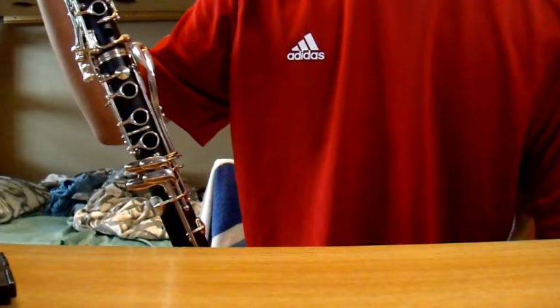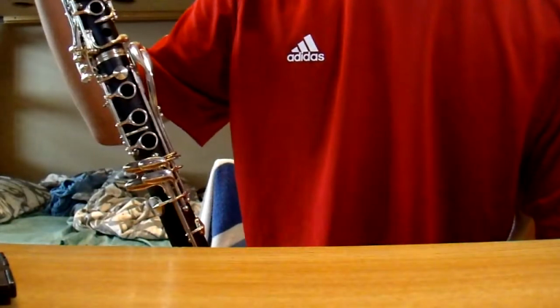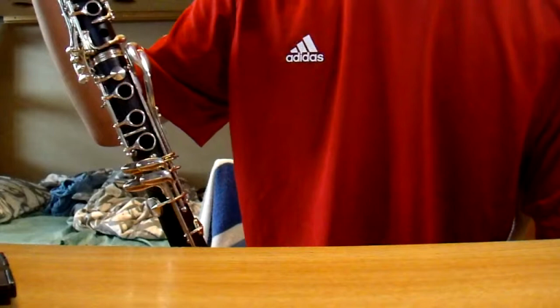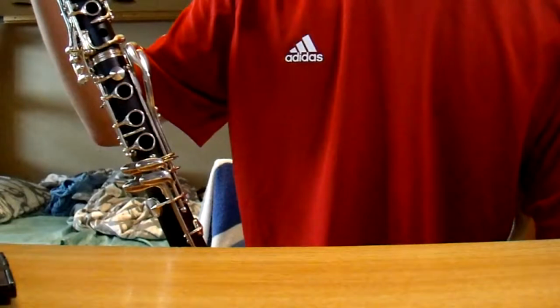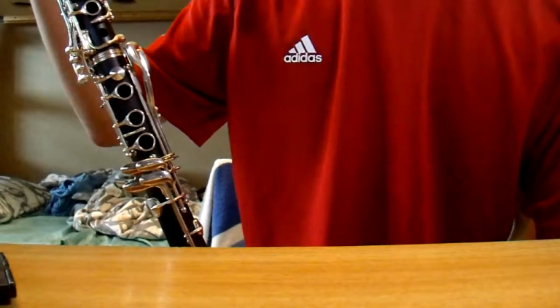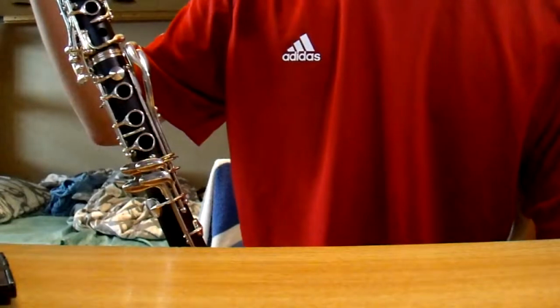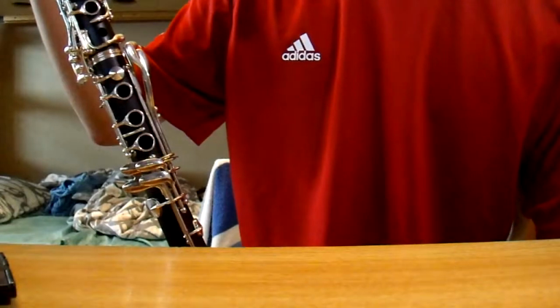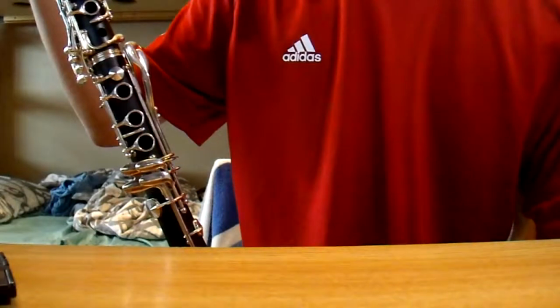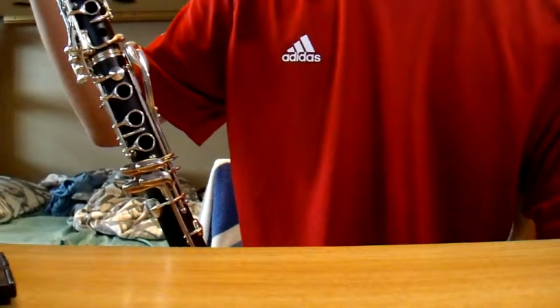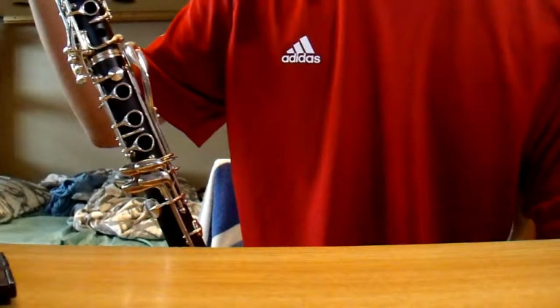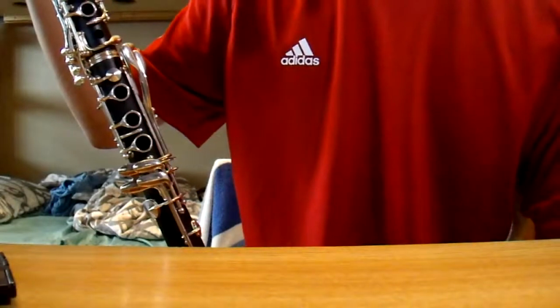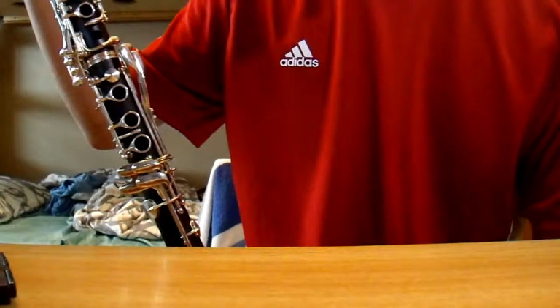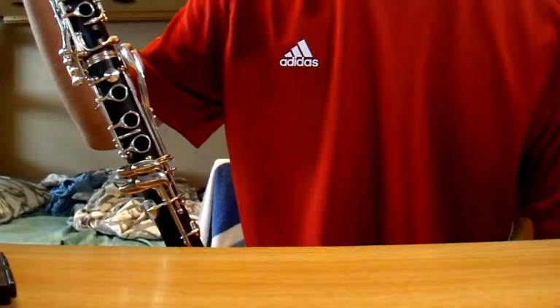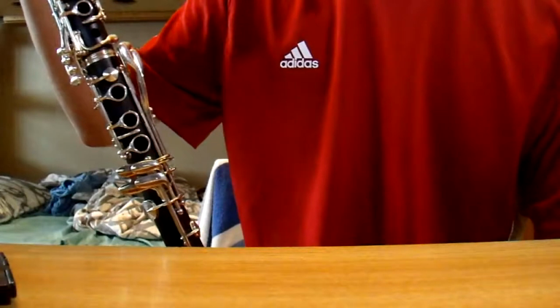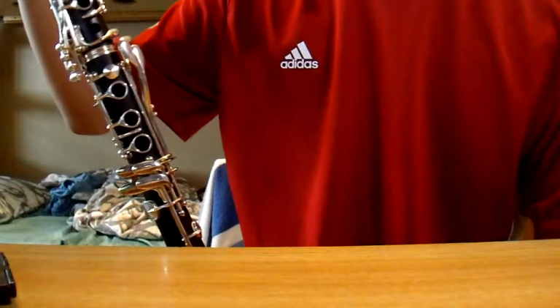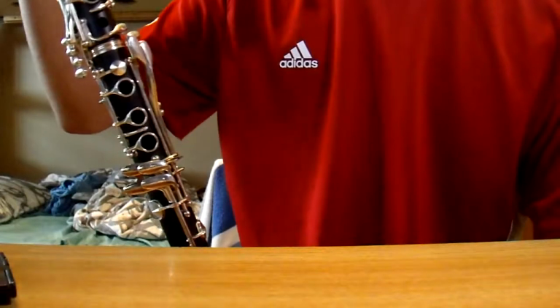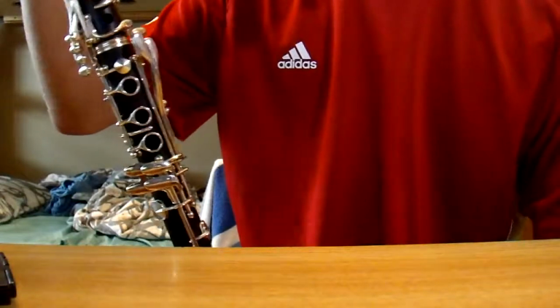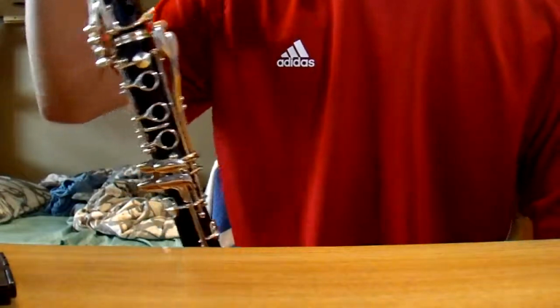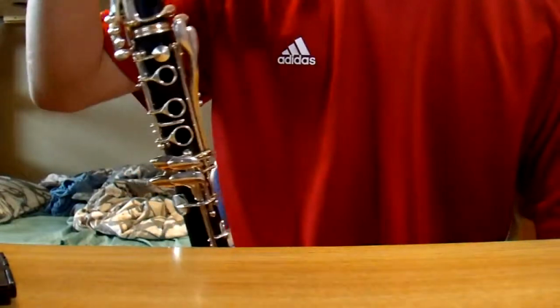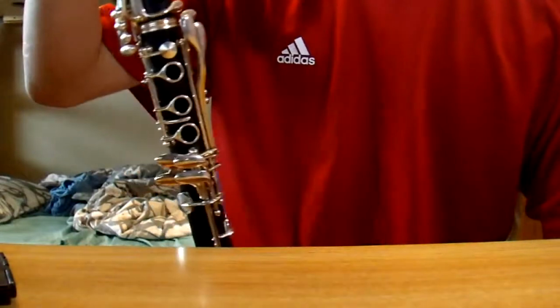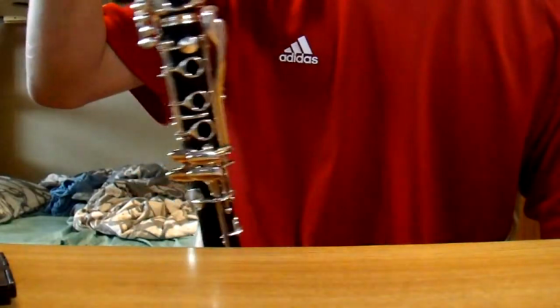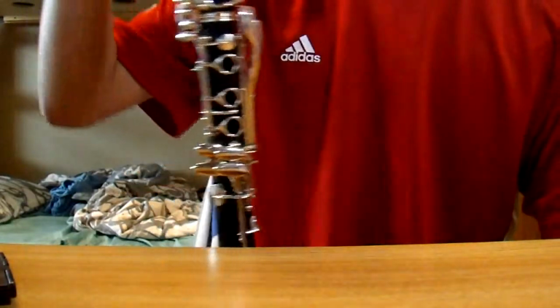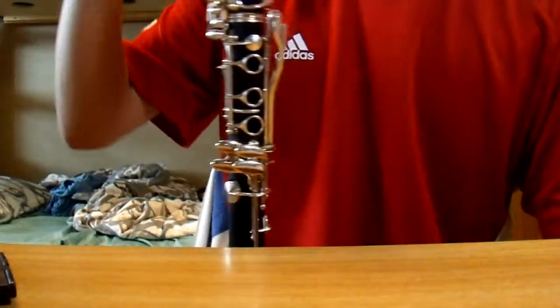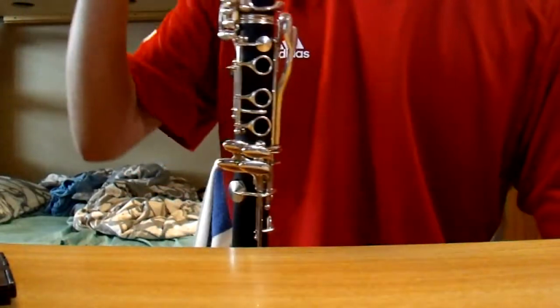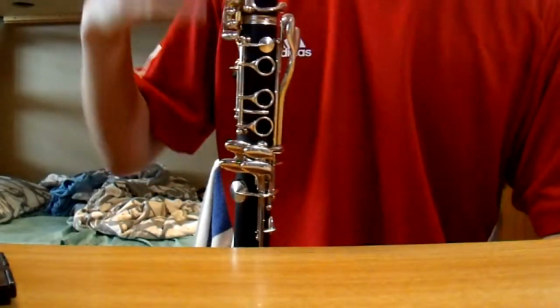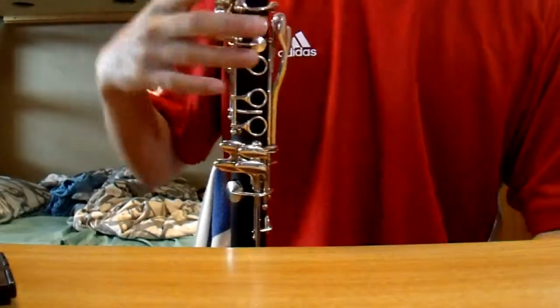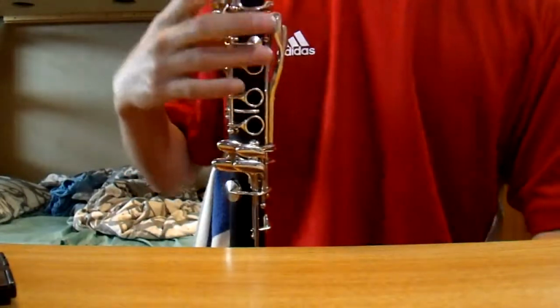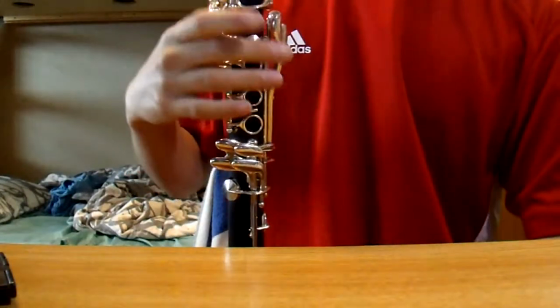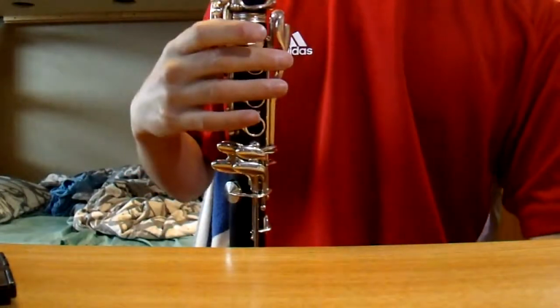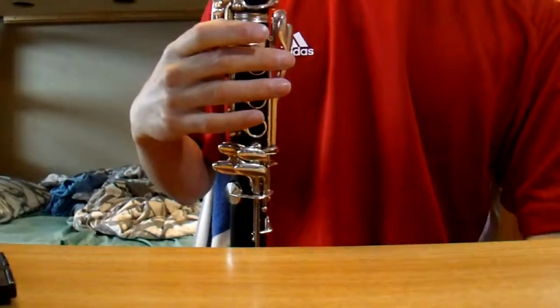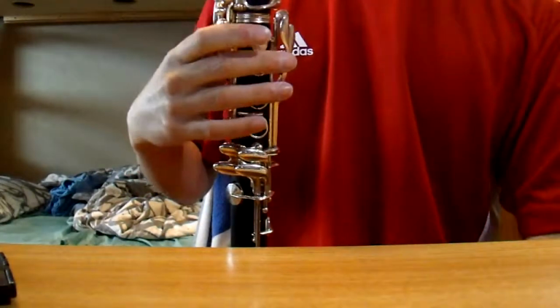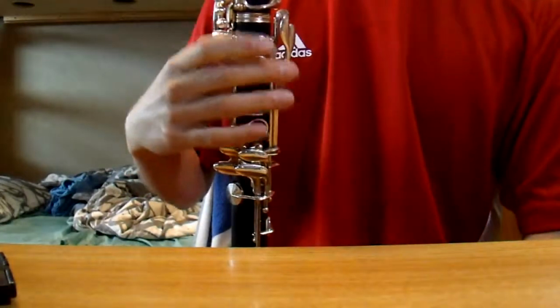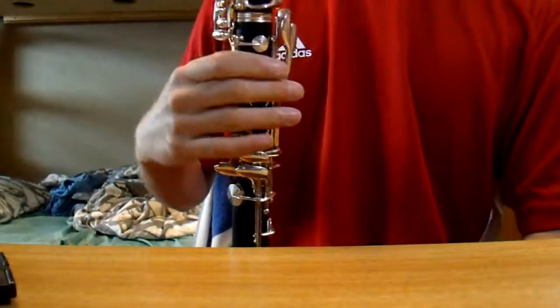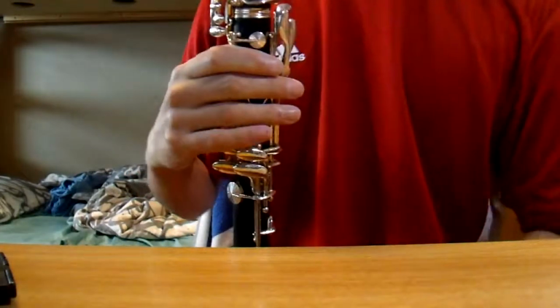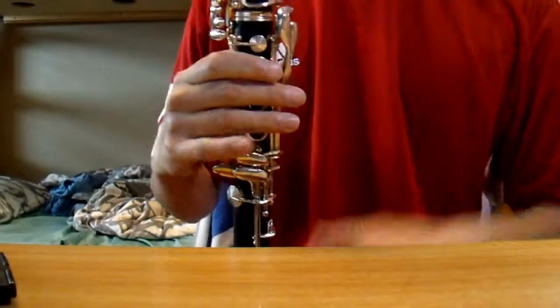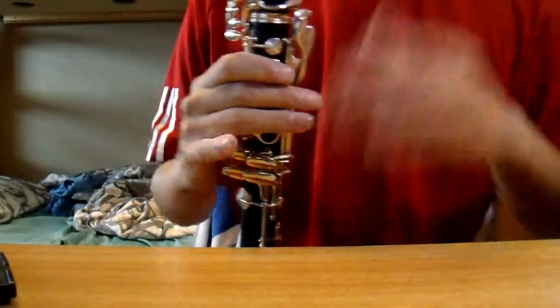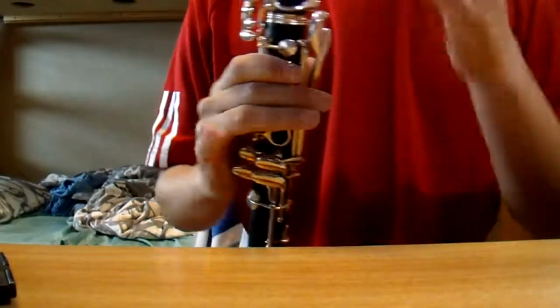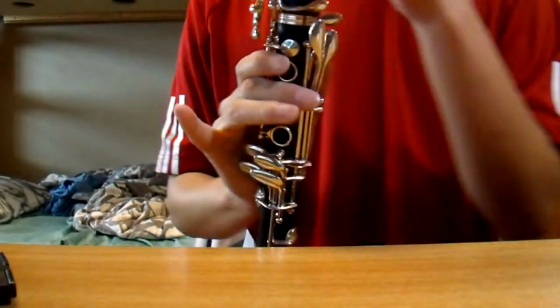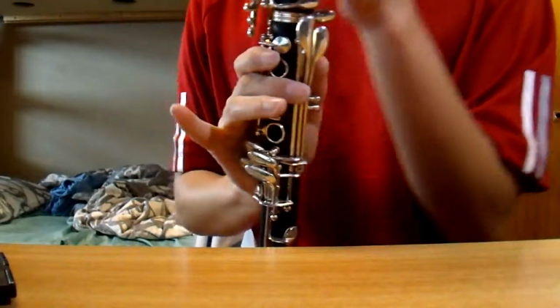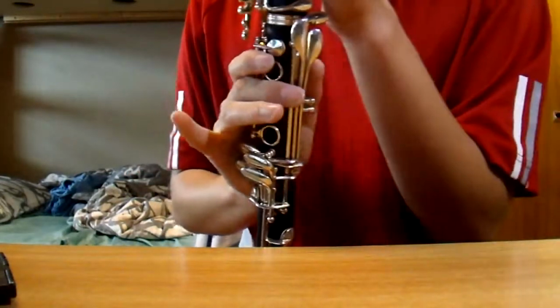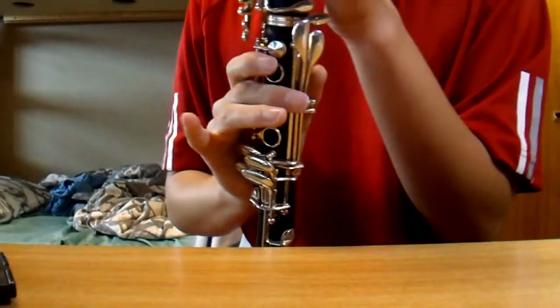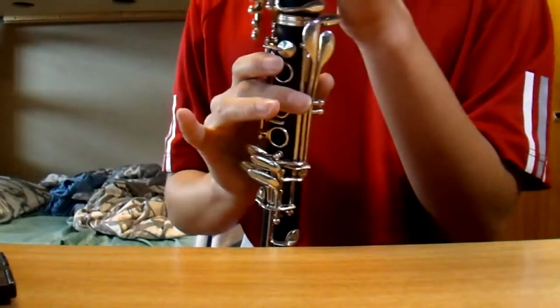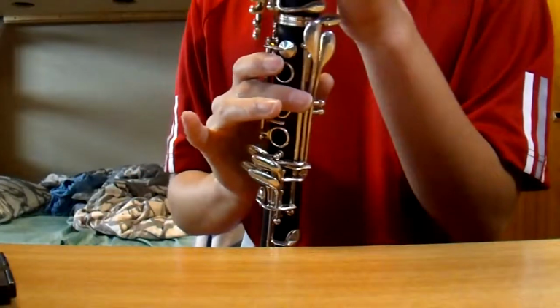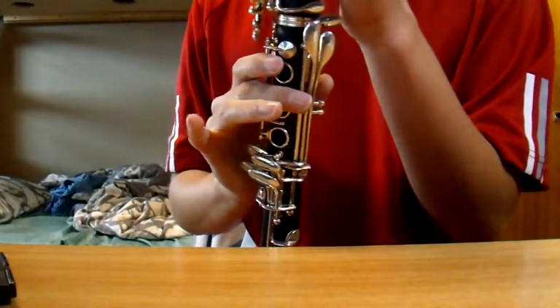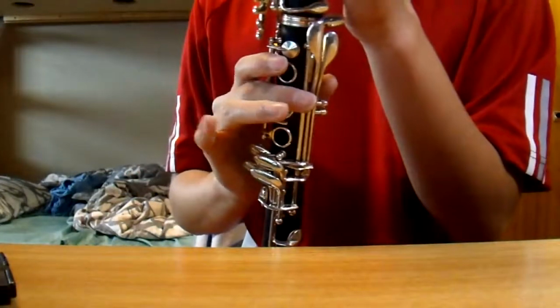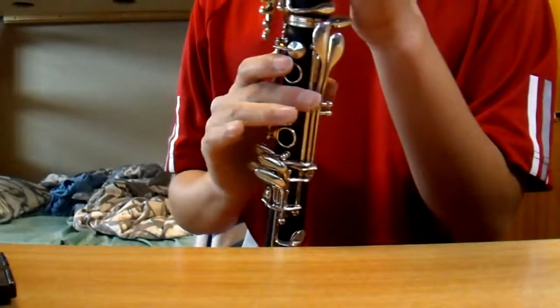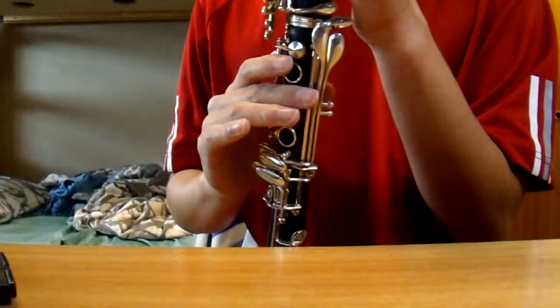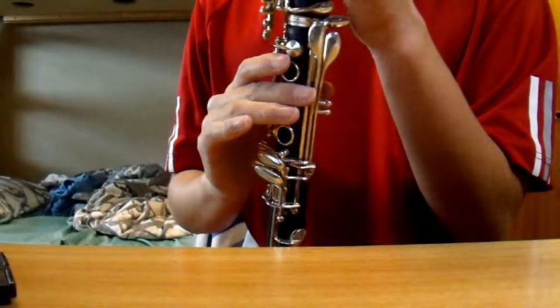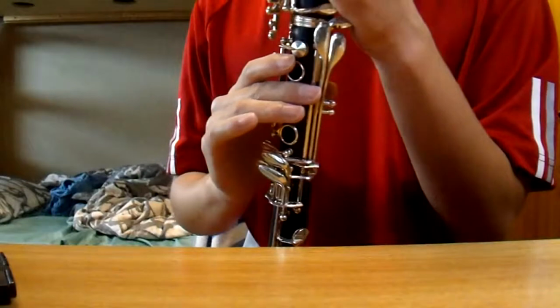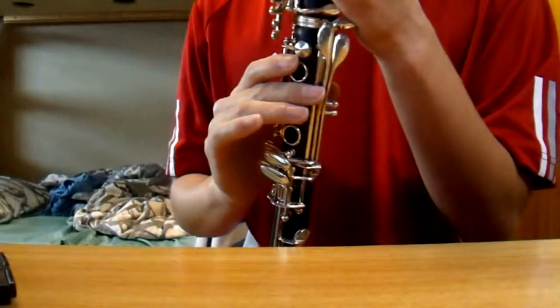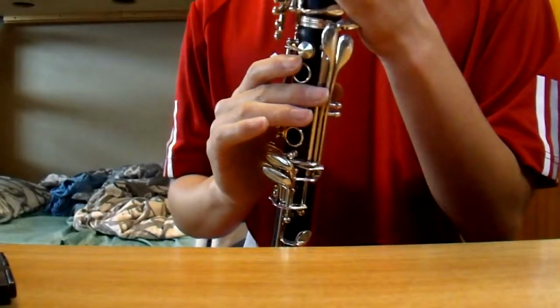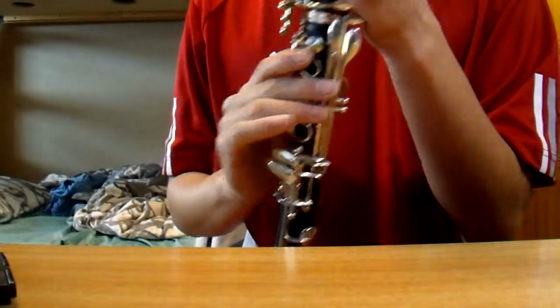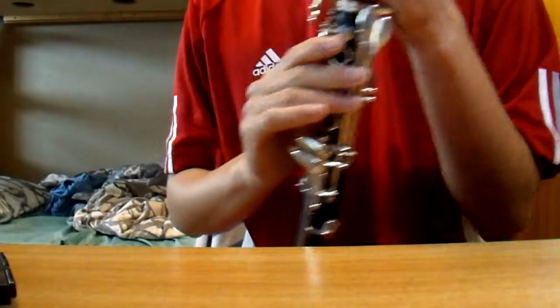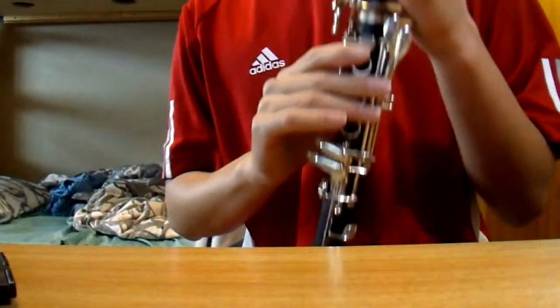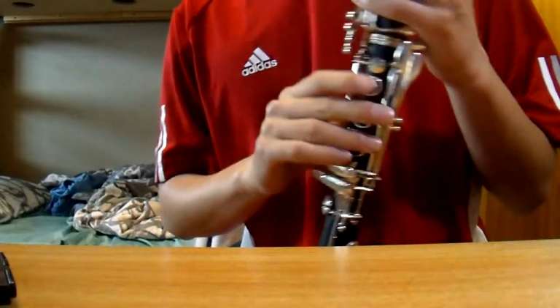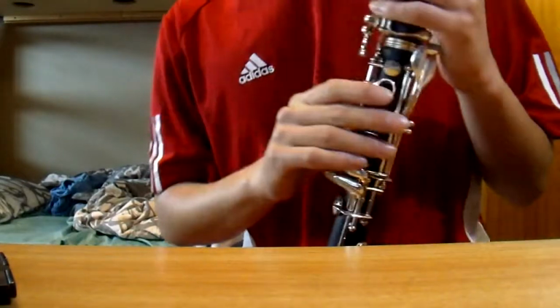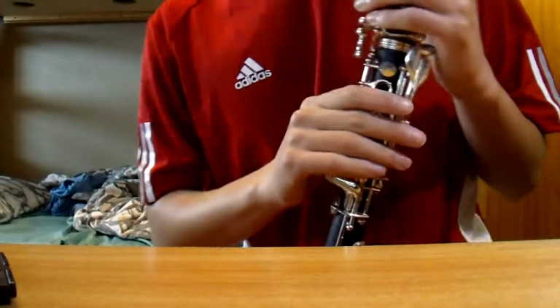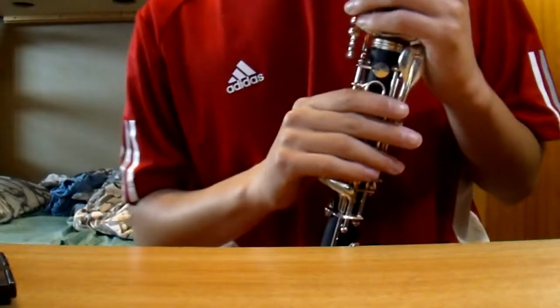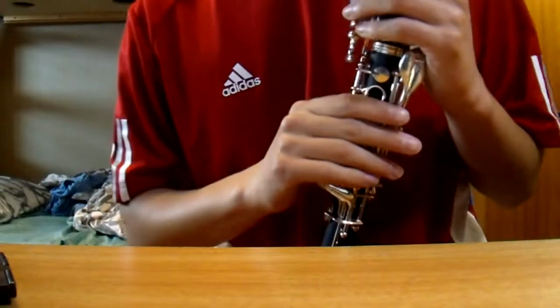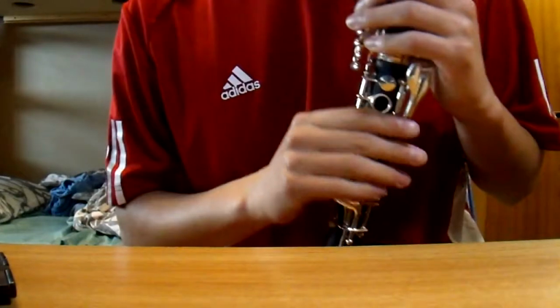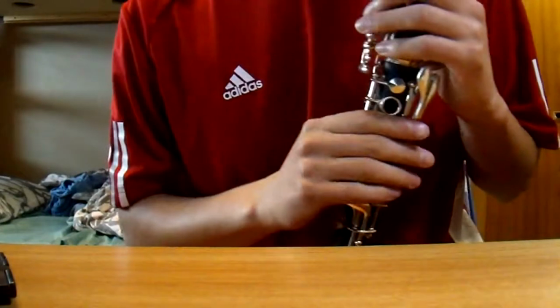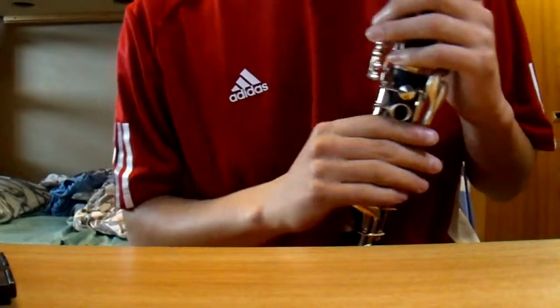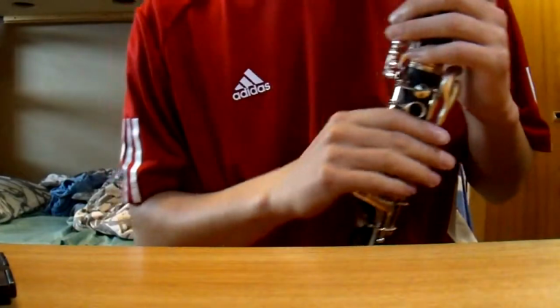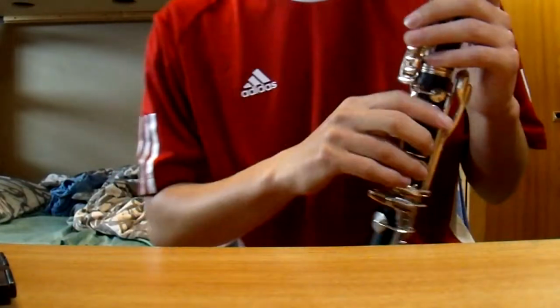And they have made this into a clarinet. I'll play a little bit just to show you how it sounds.